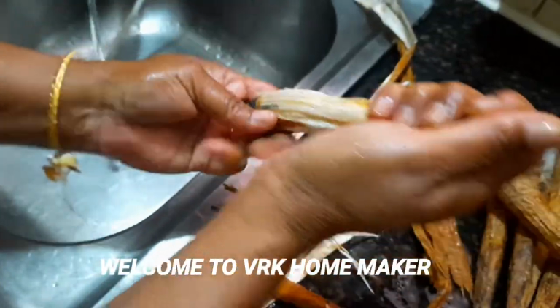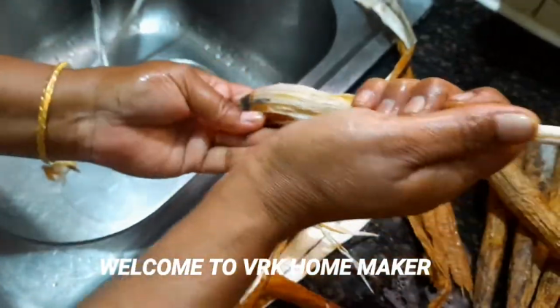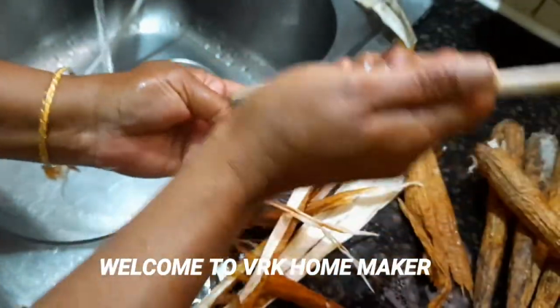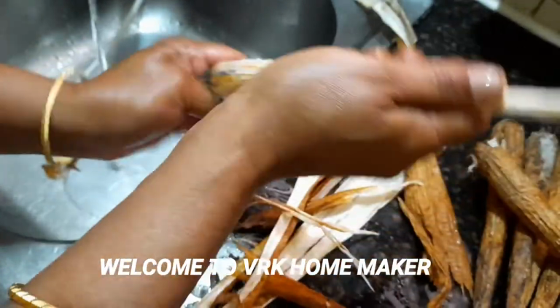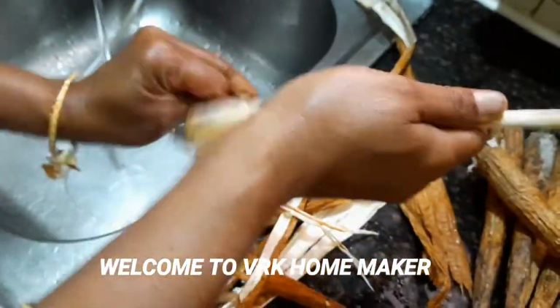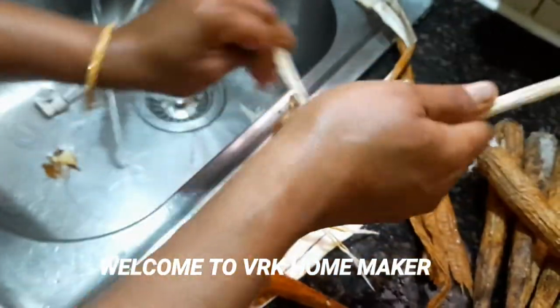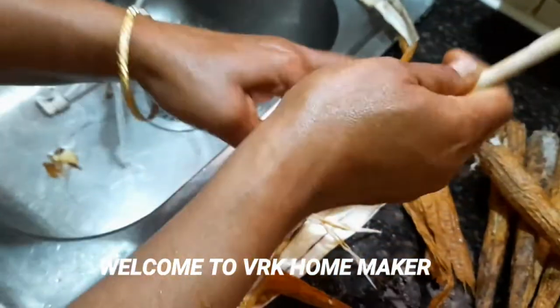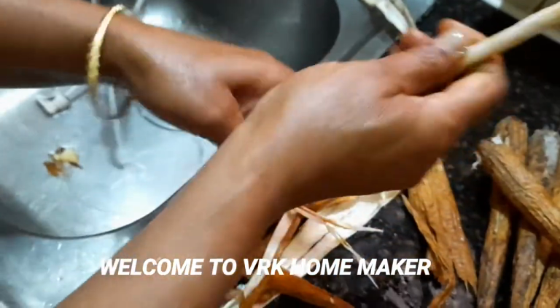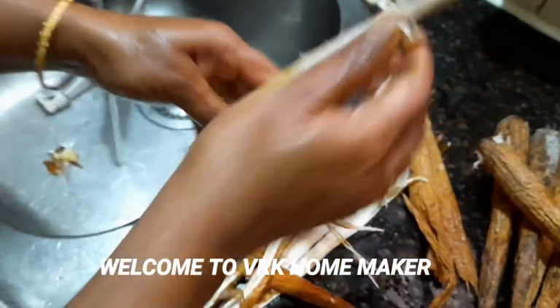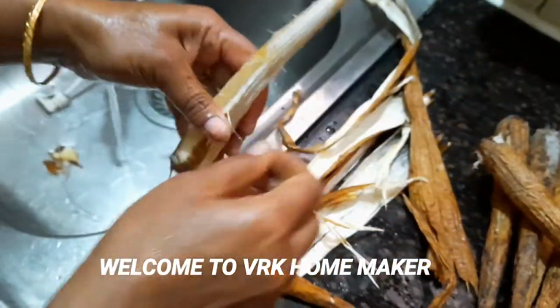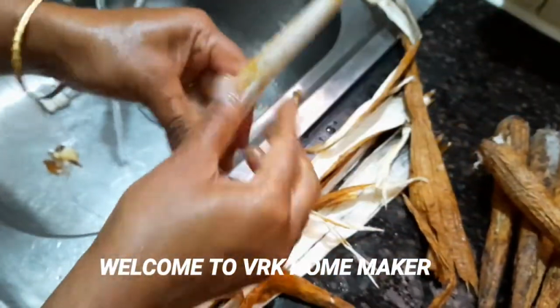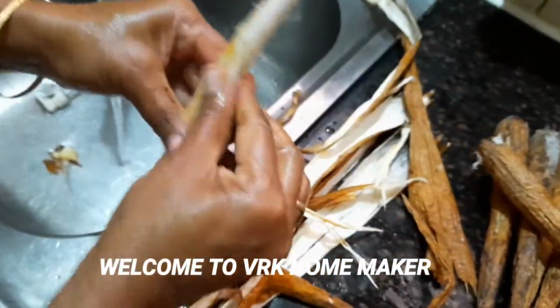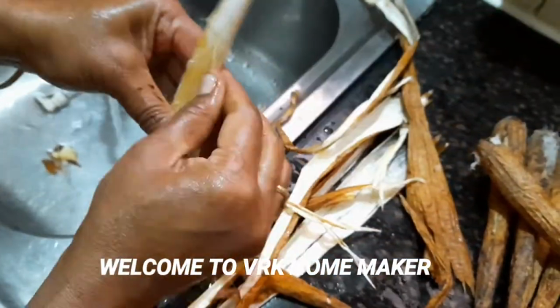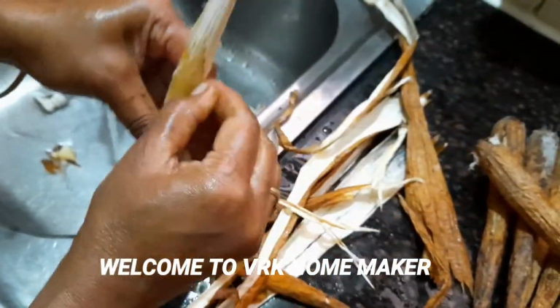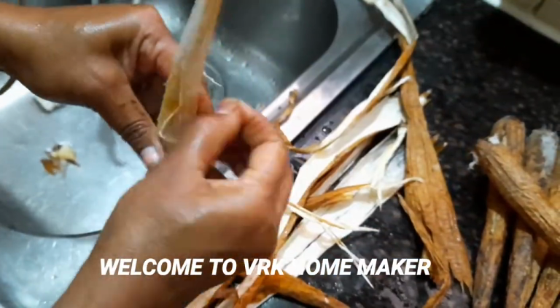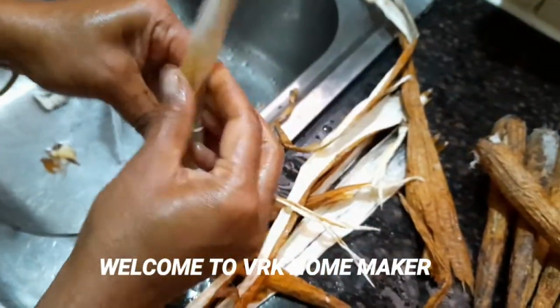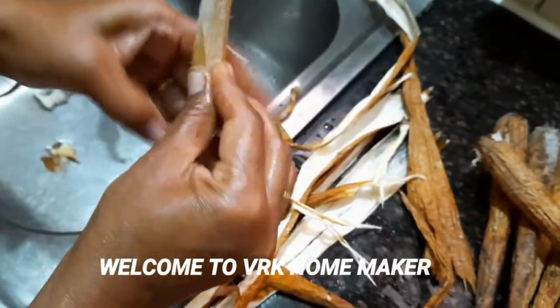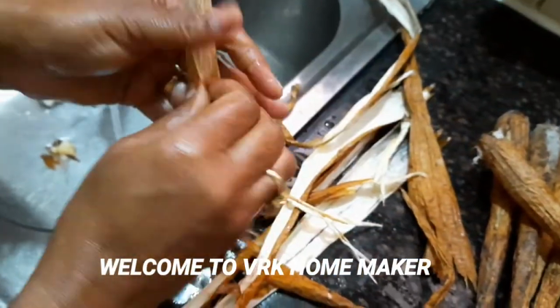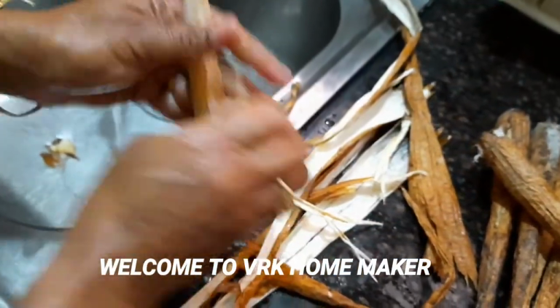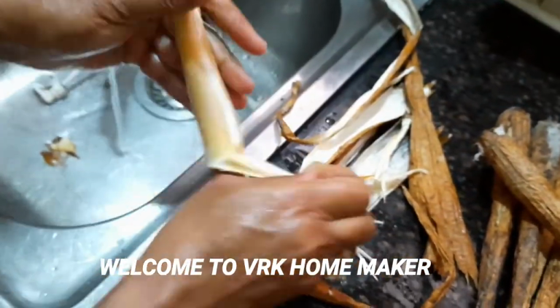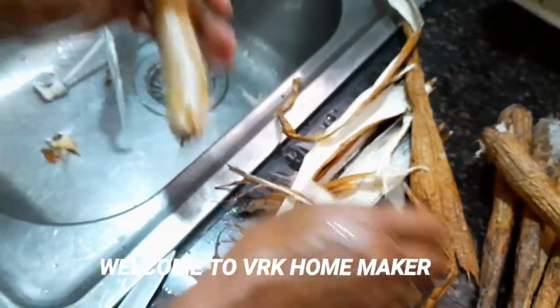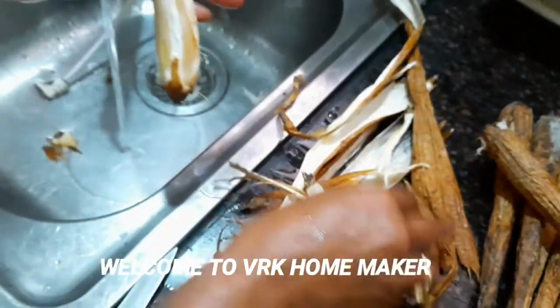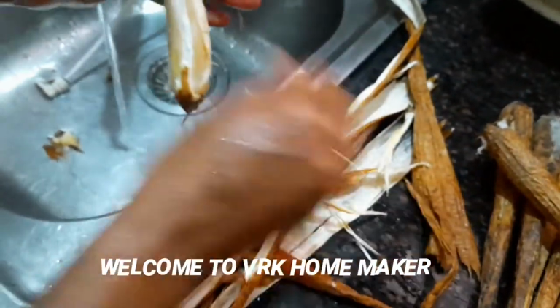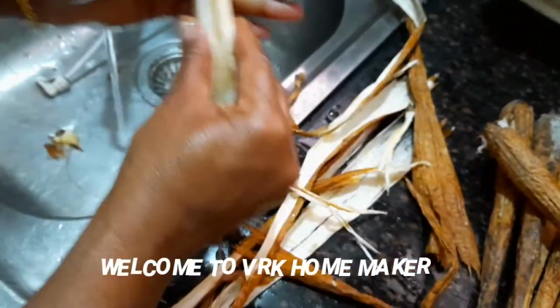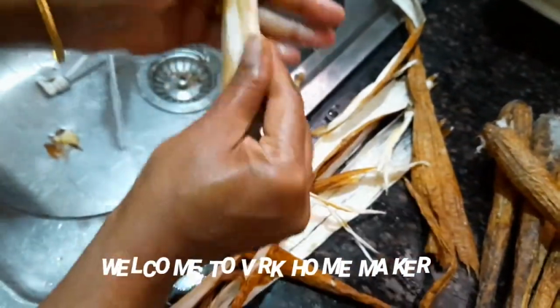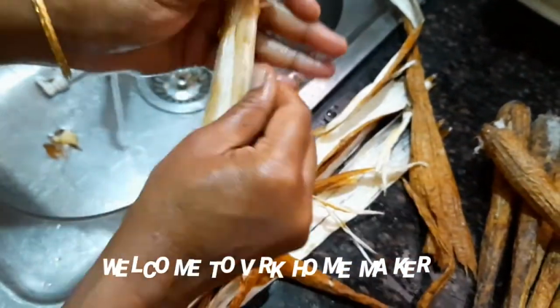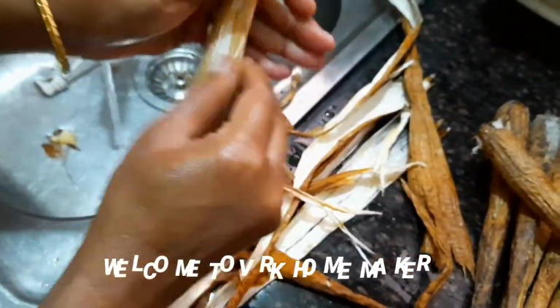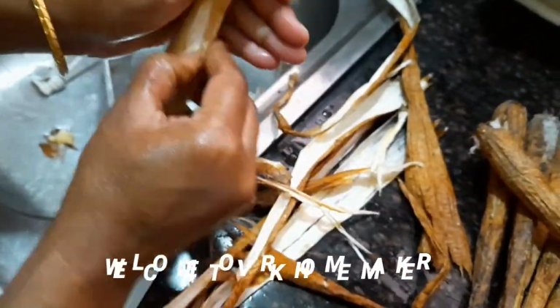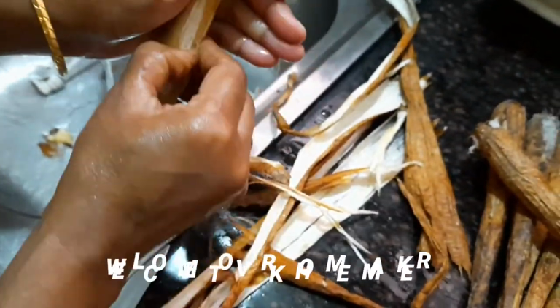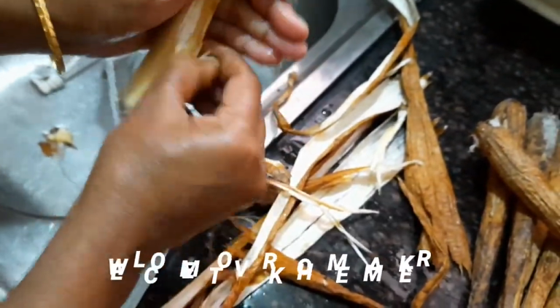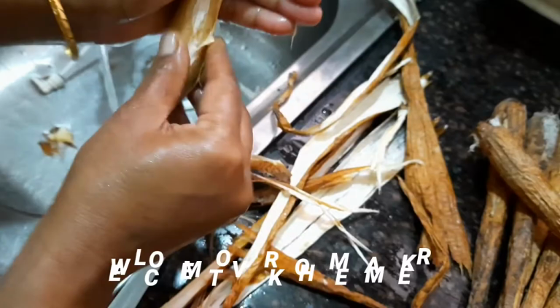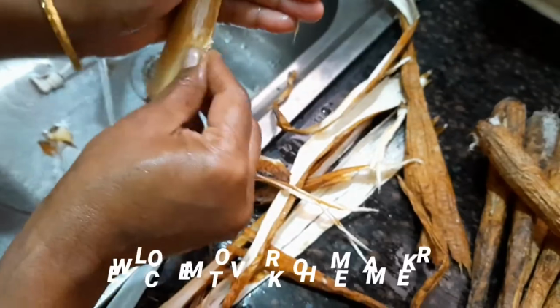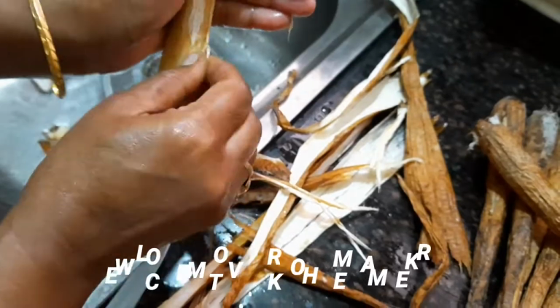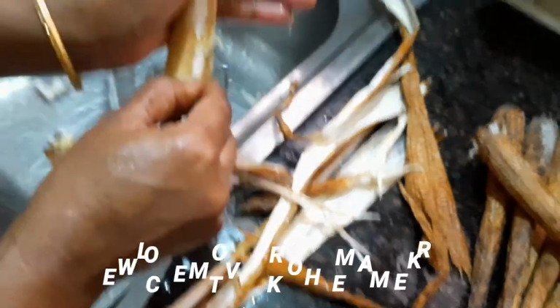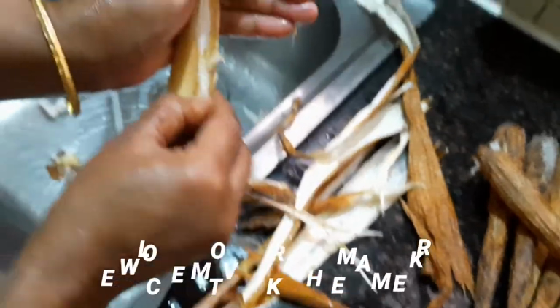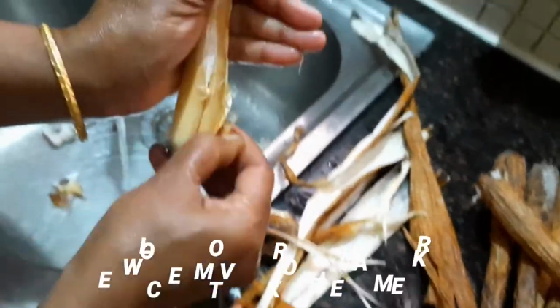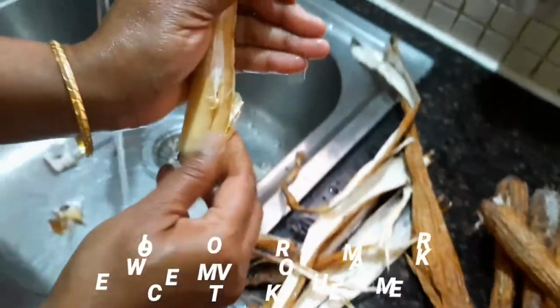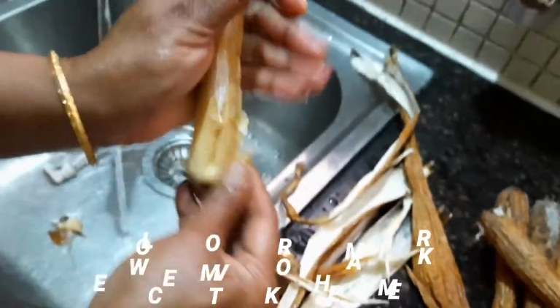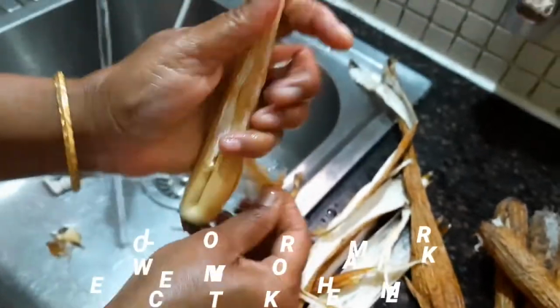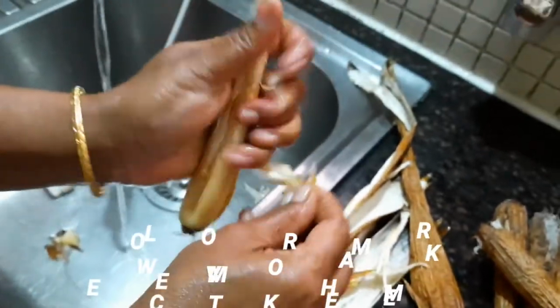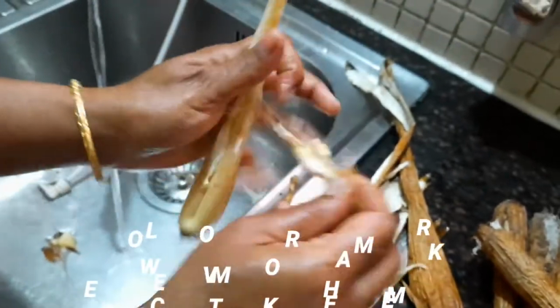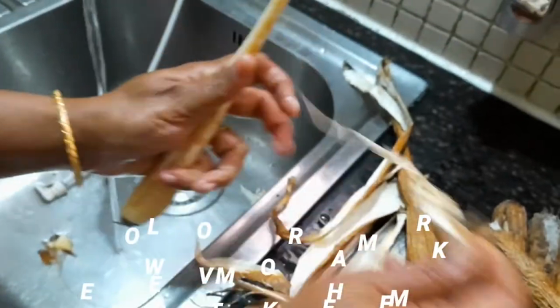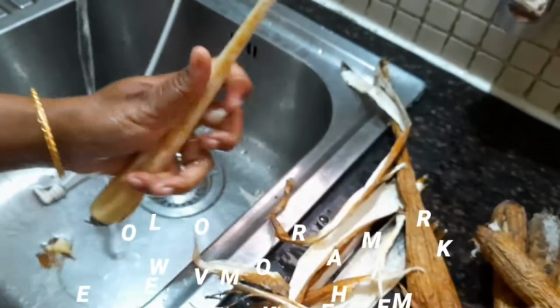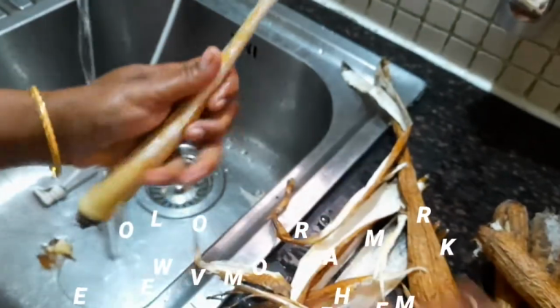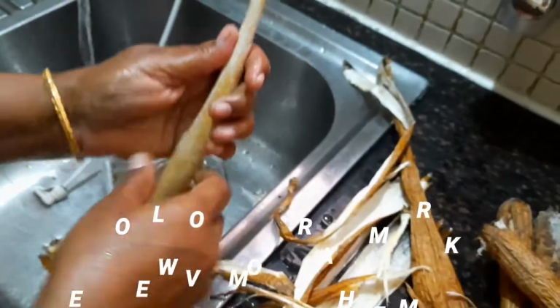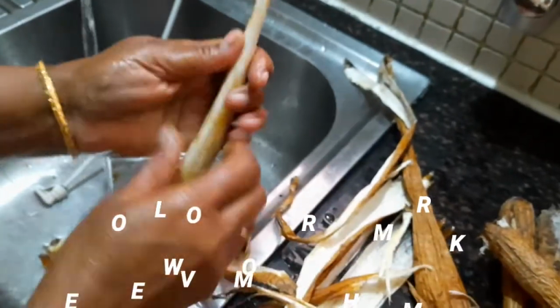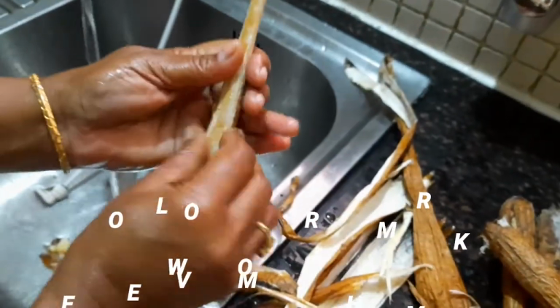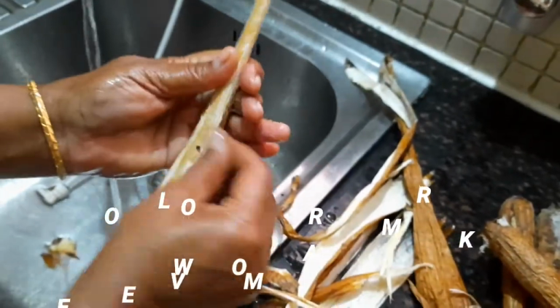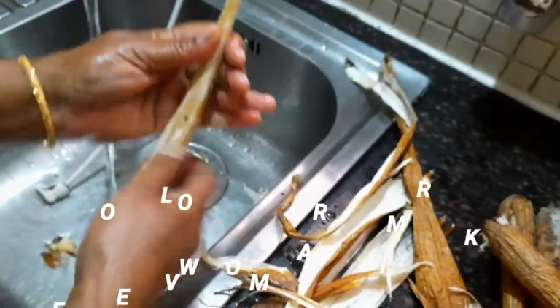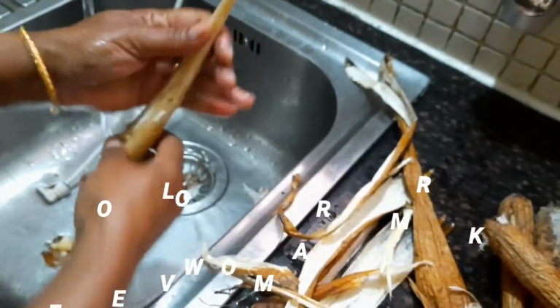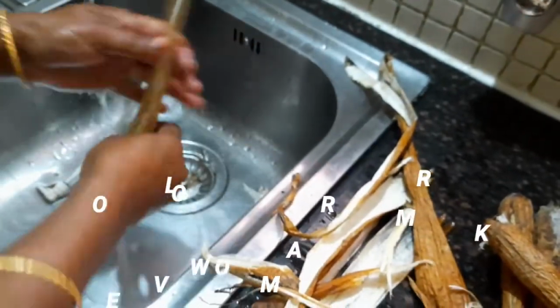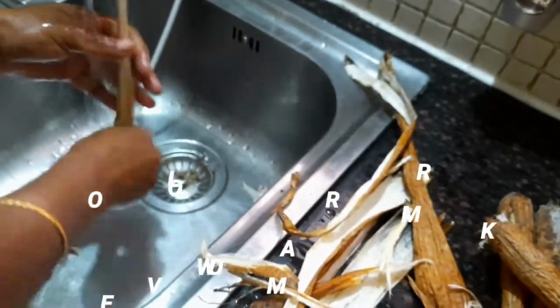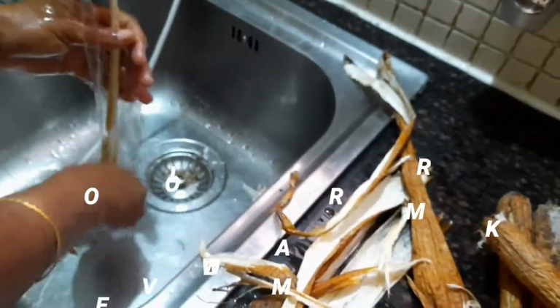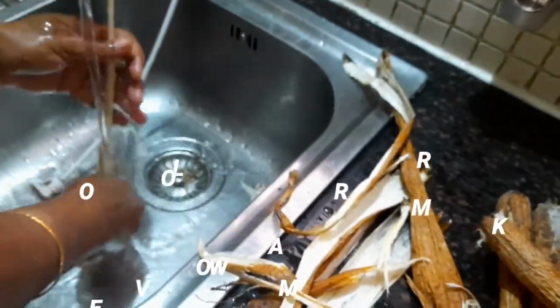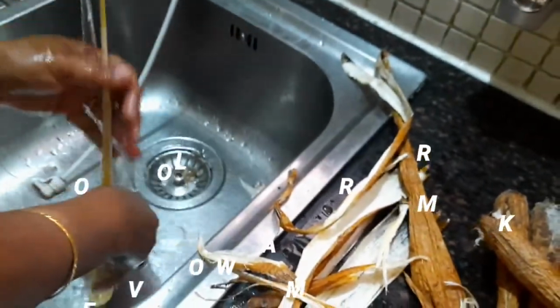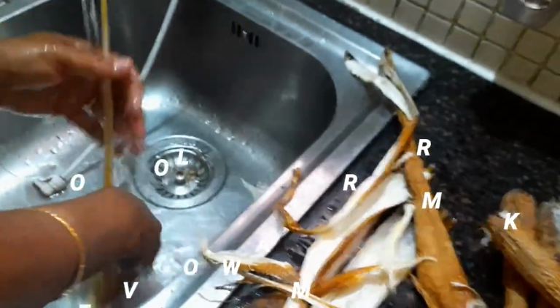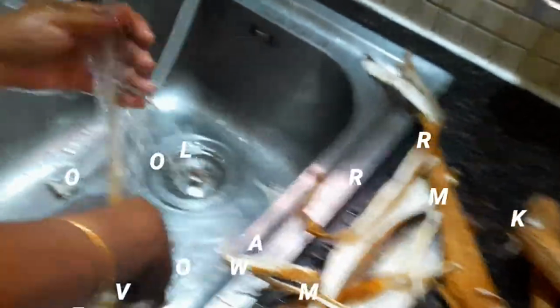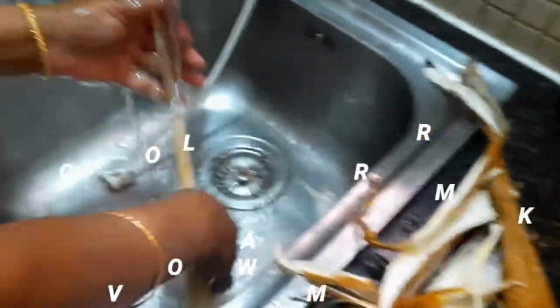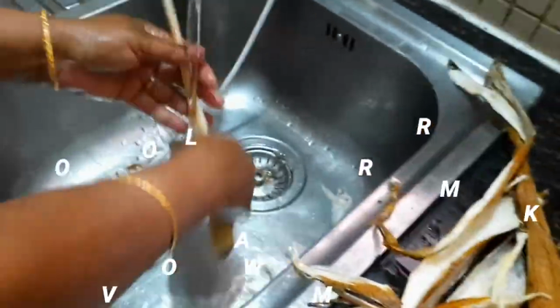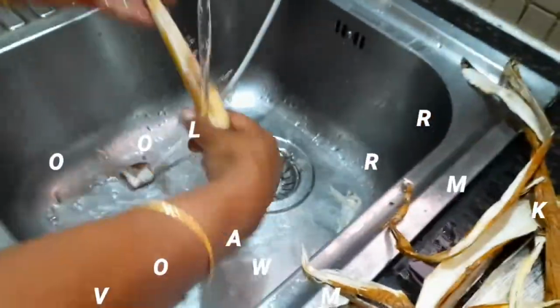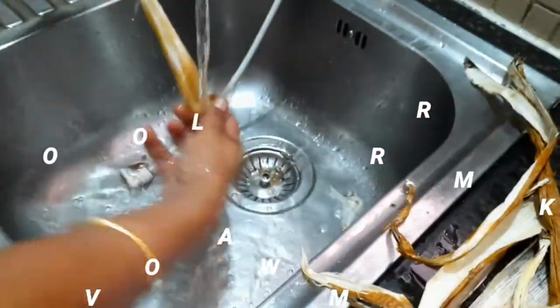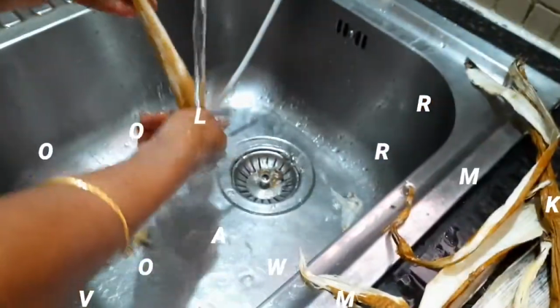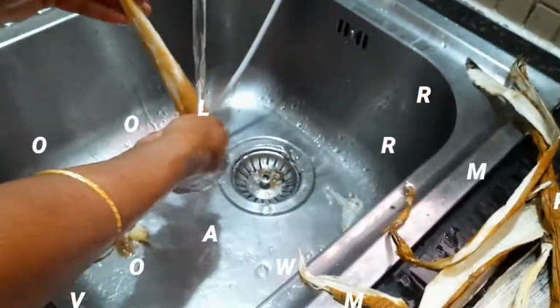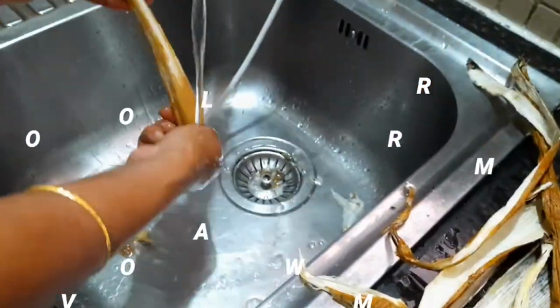Here I'm just removing the peel — just remove it perfectly and then wash it thoroughly.